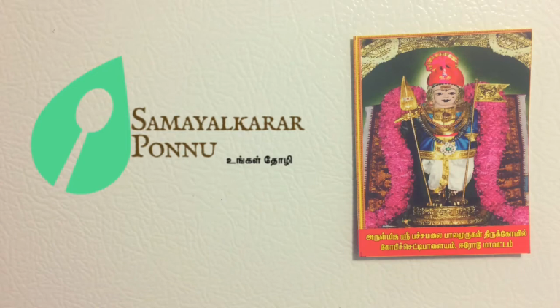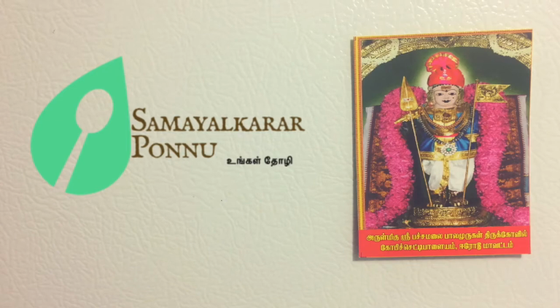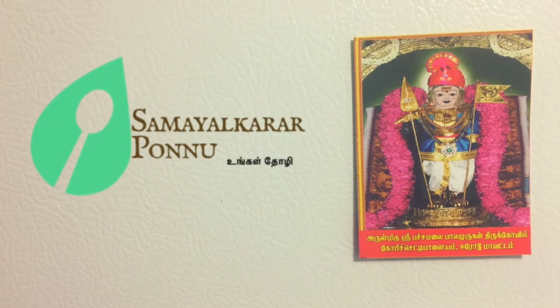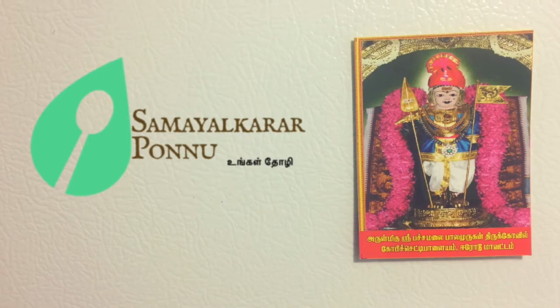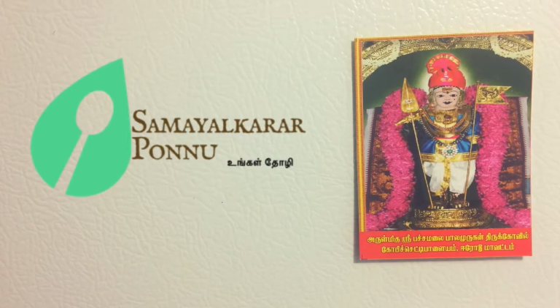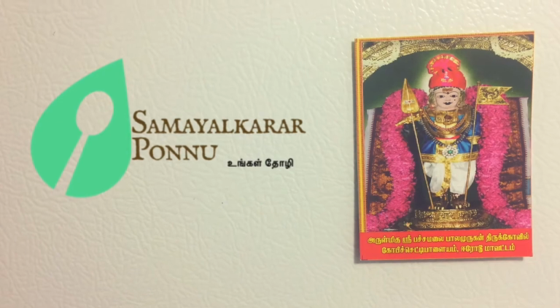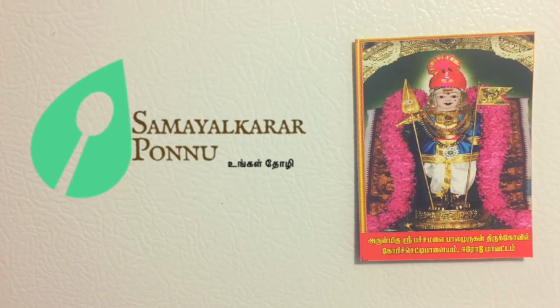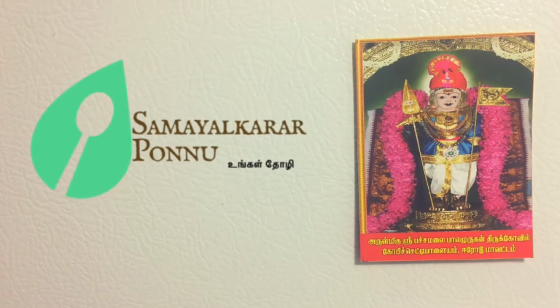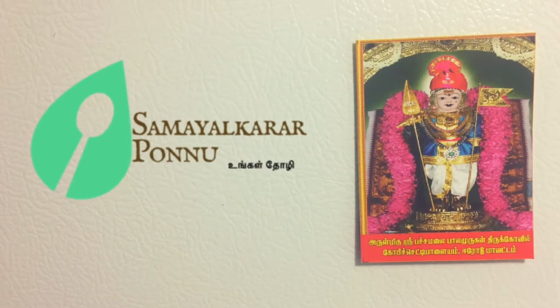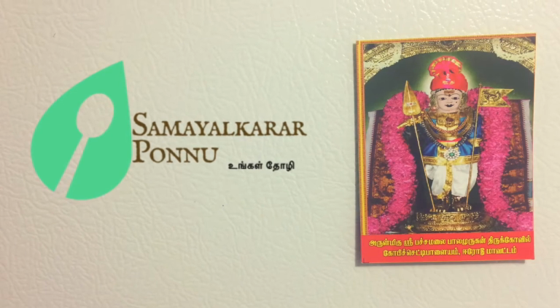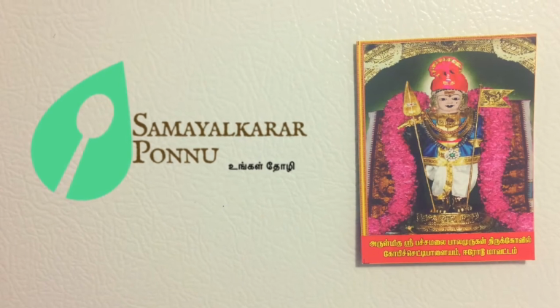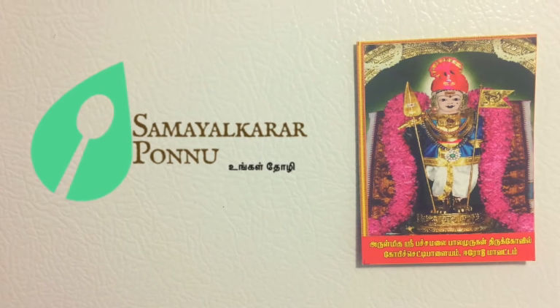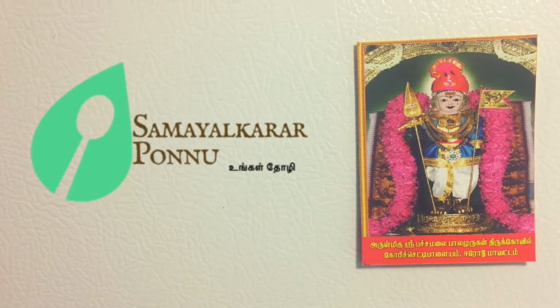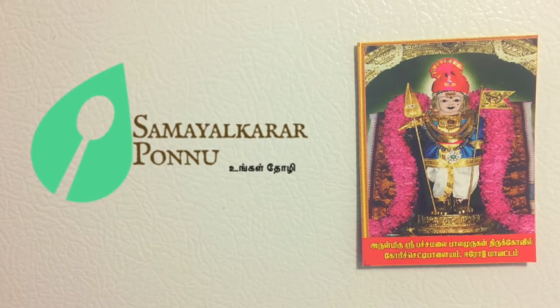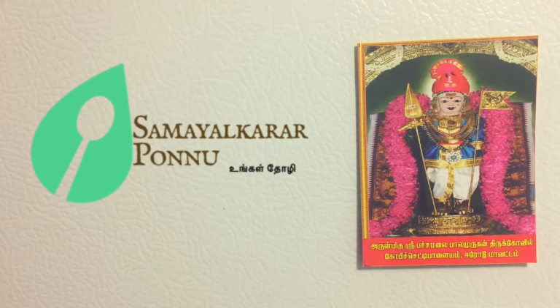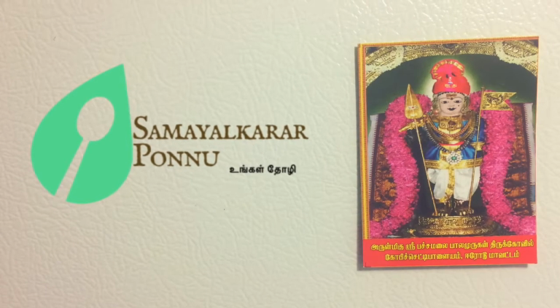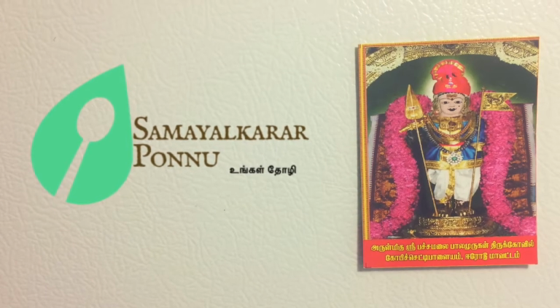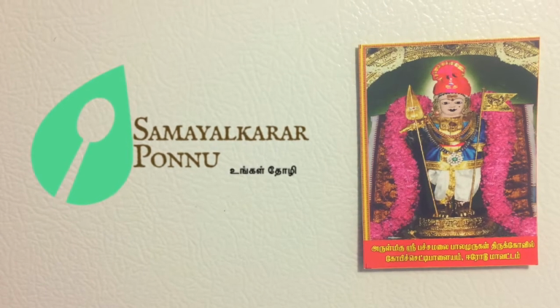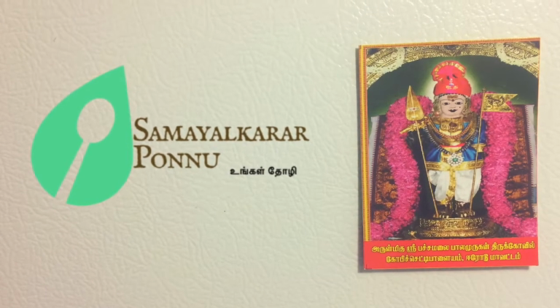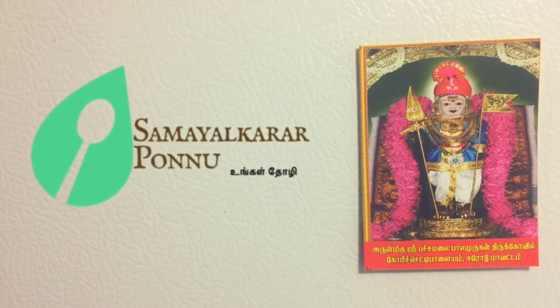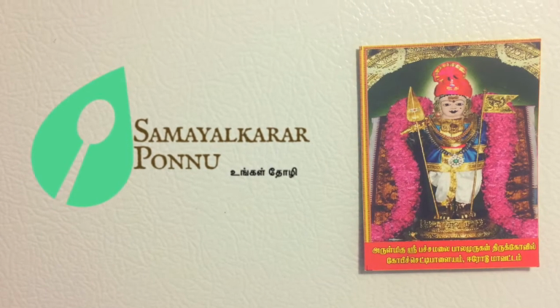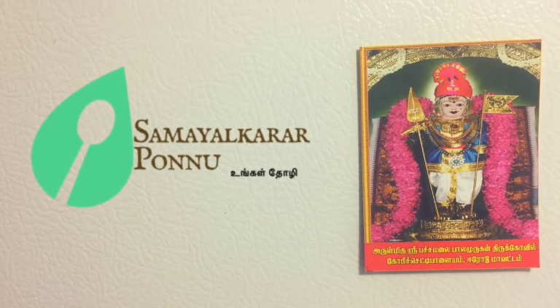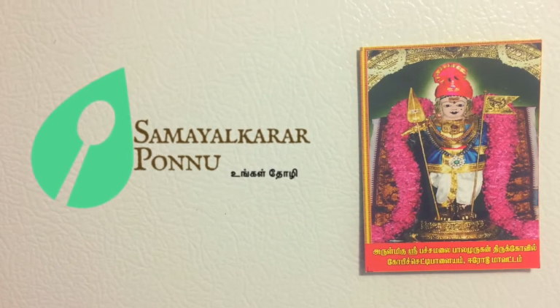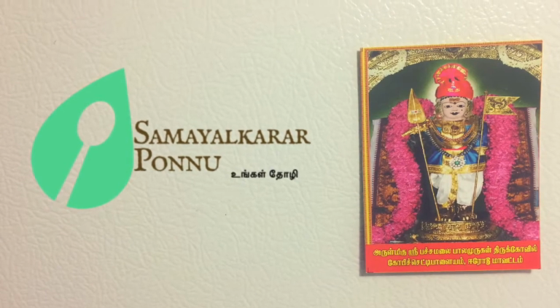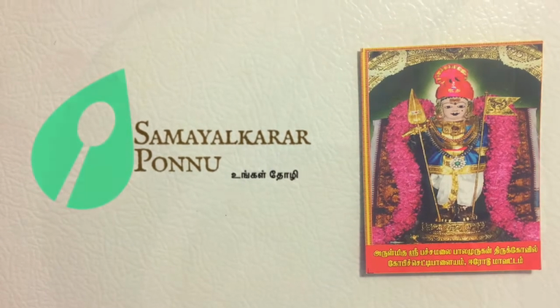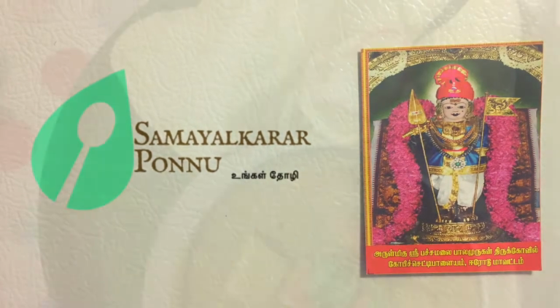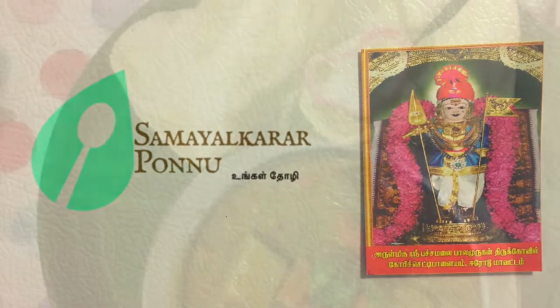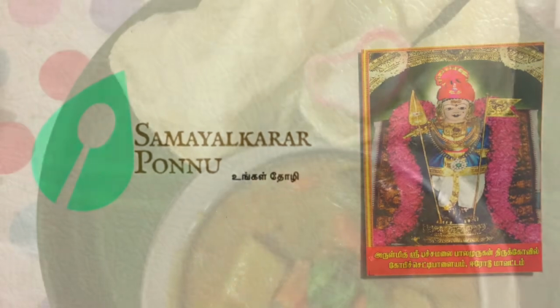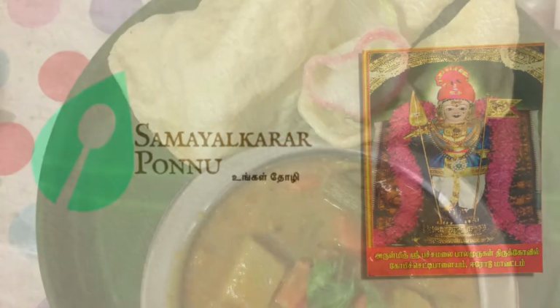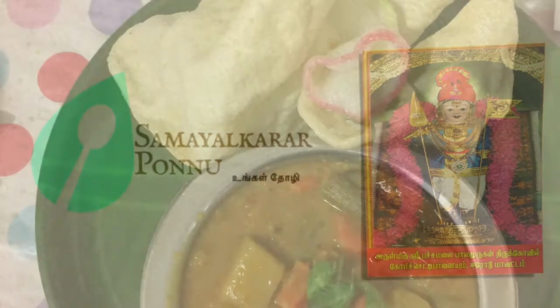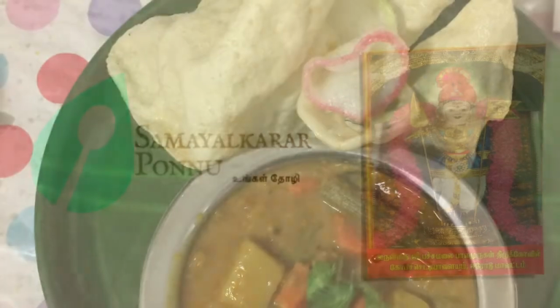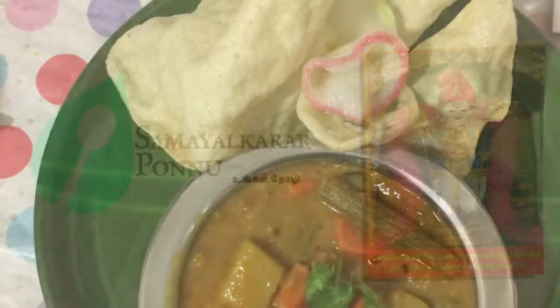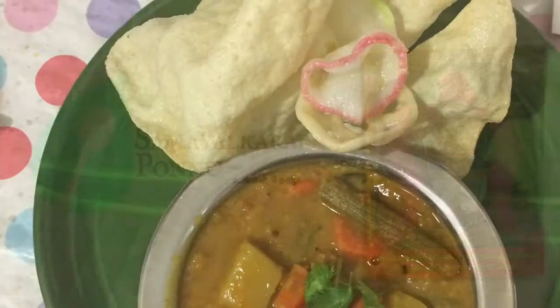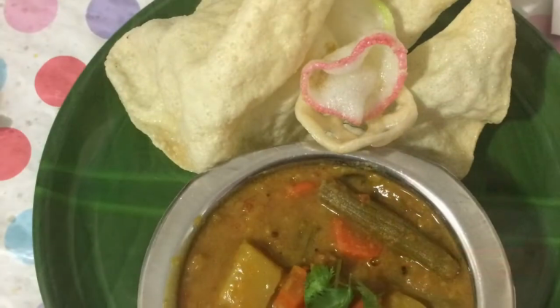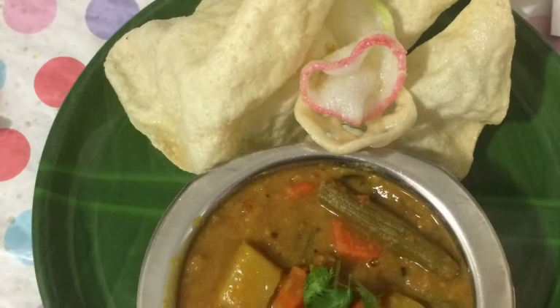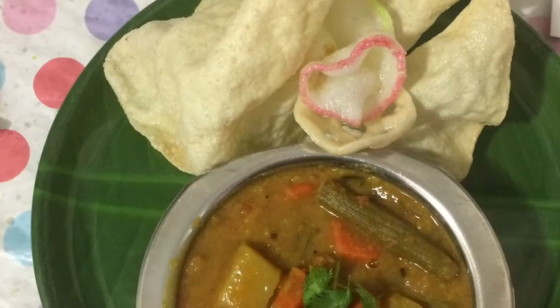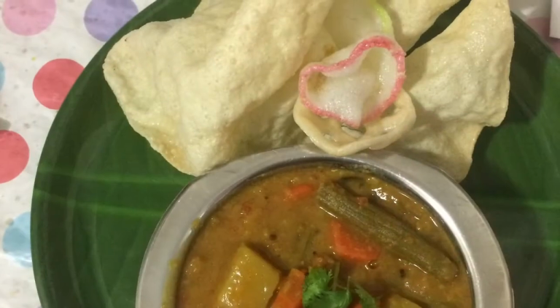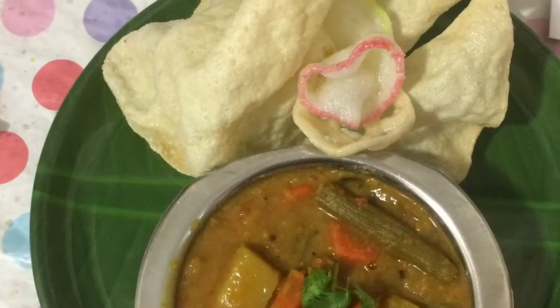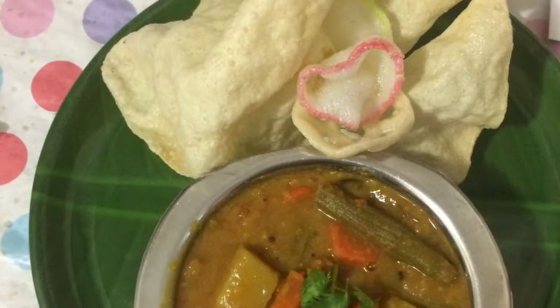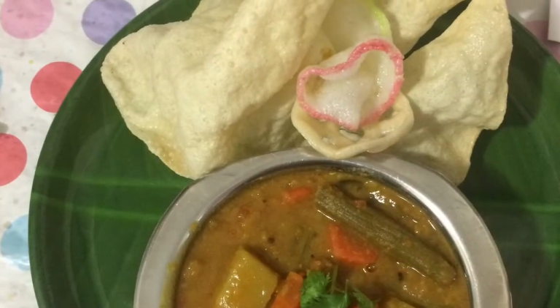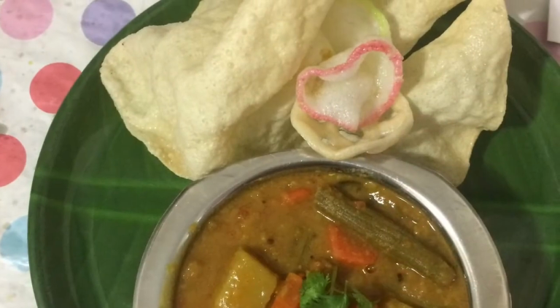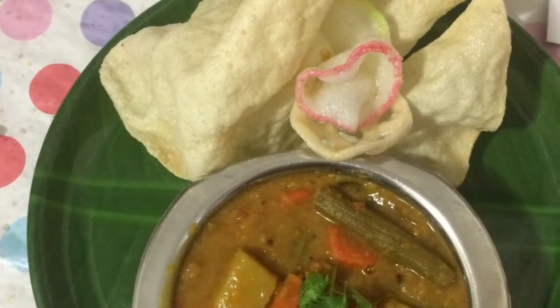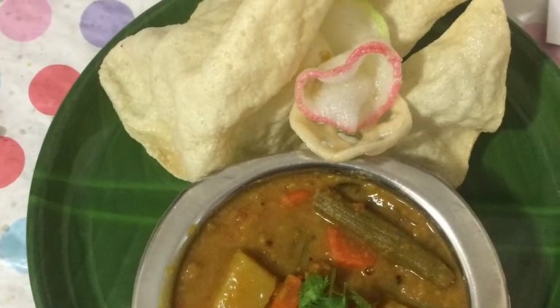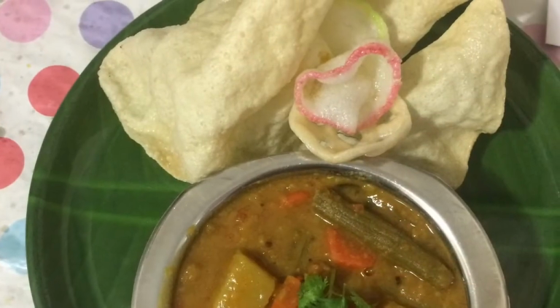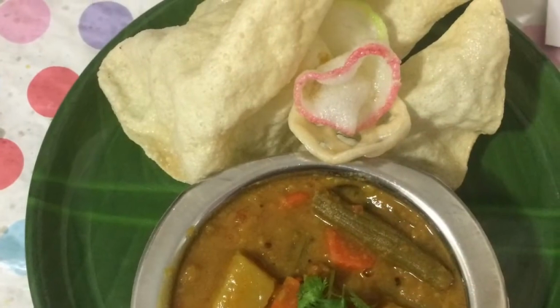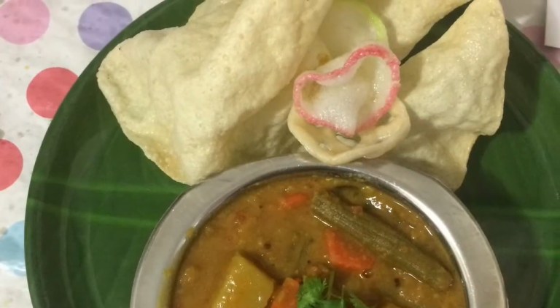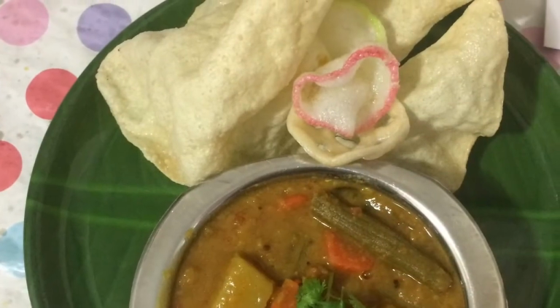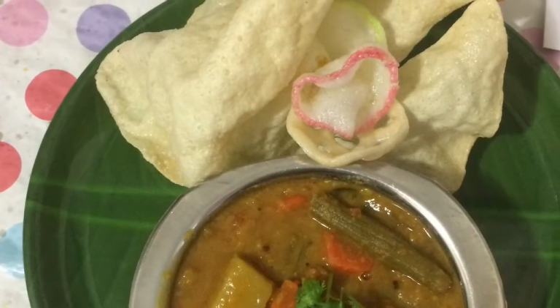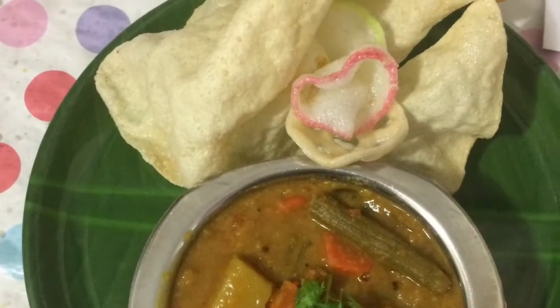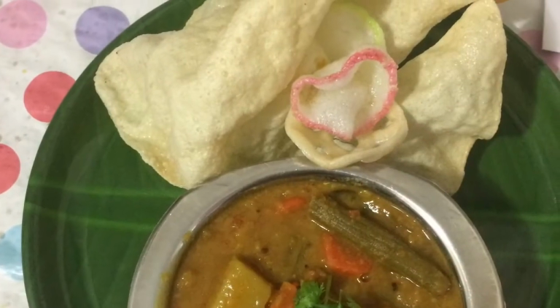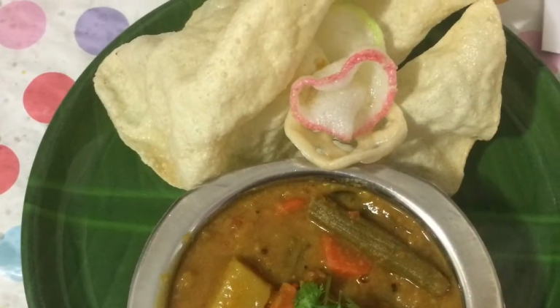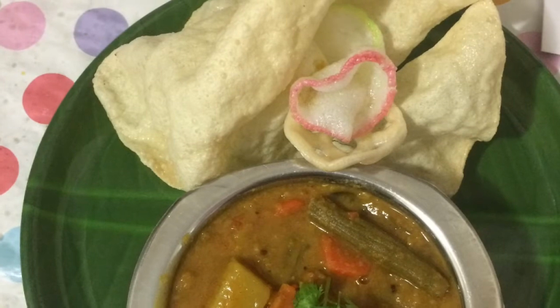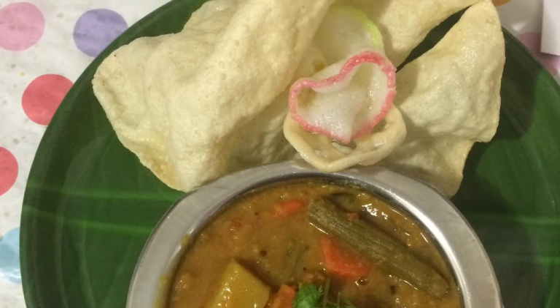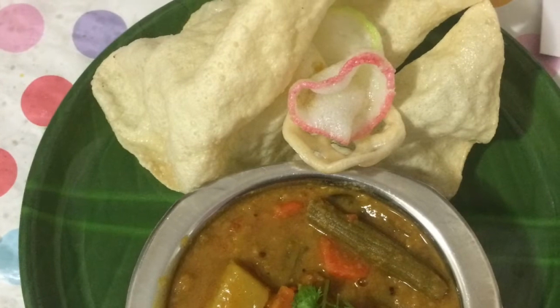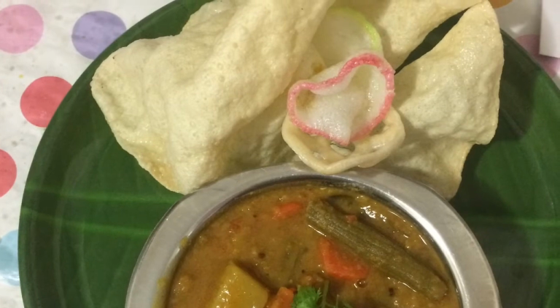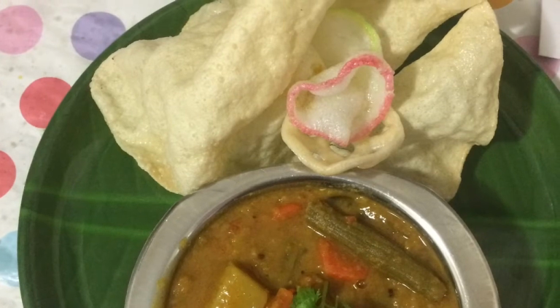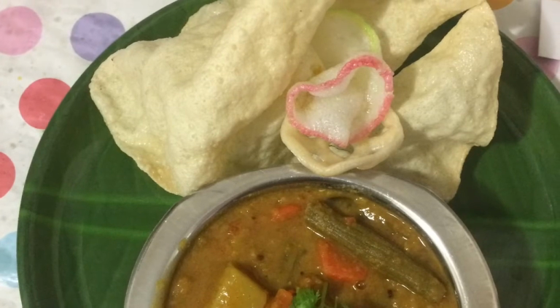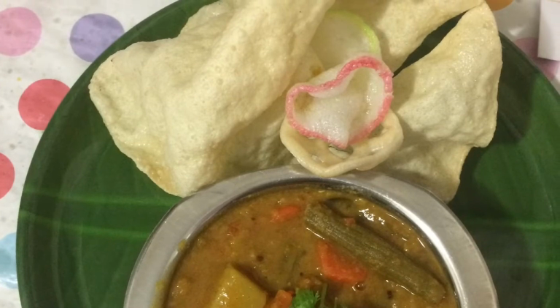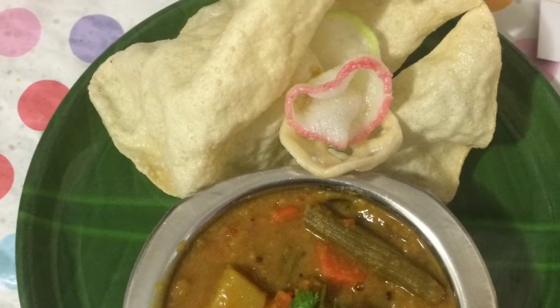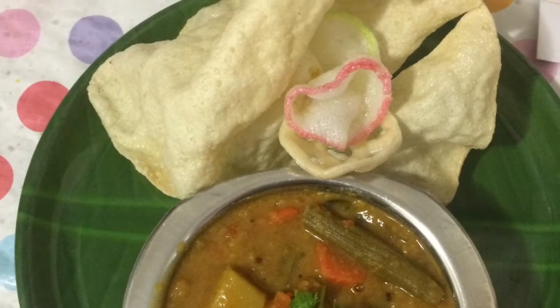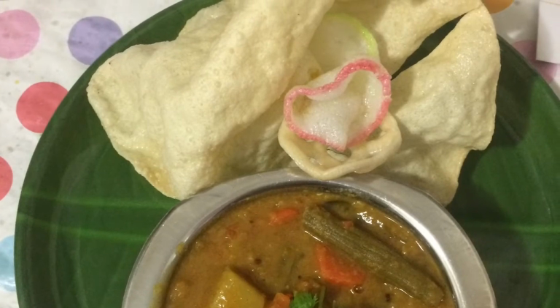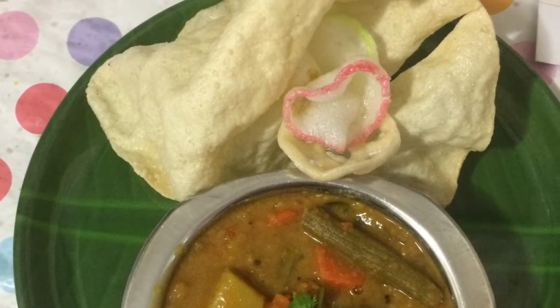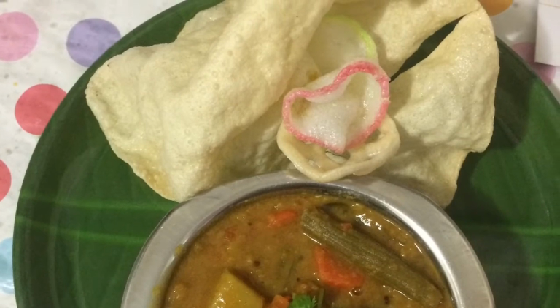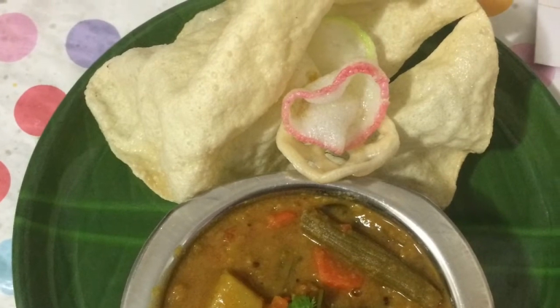Let's get started! I'll make this video very easy. How easy to cook in 10 minutes?